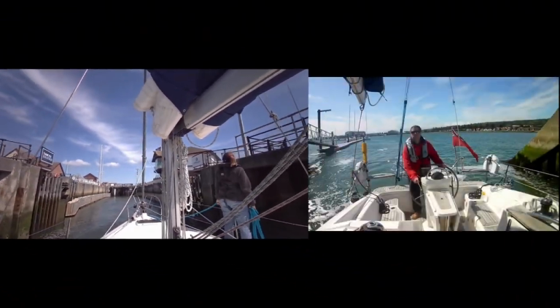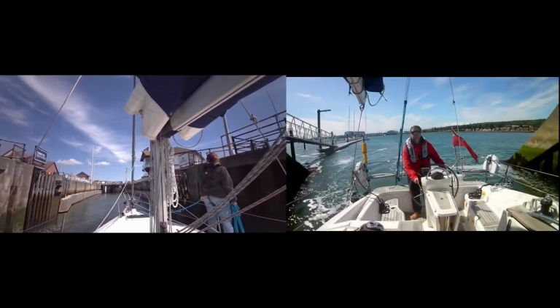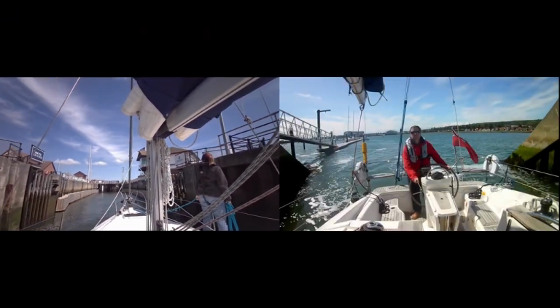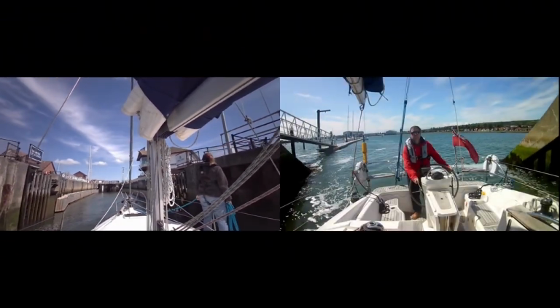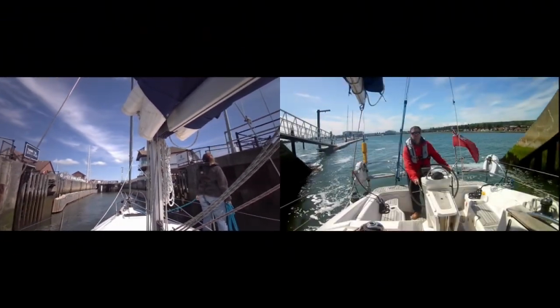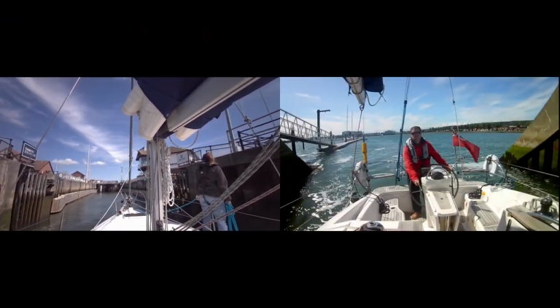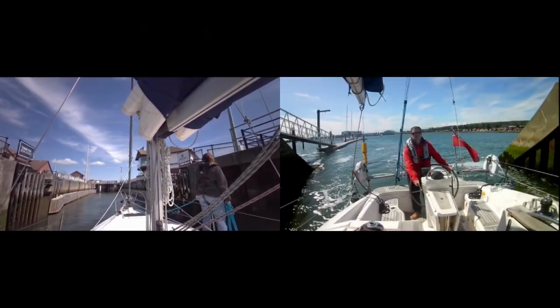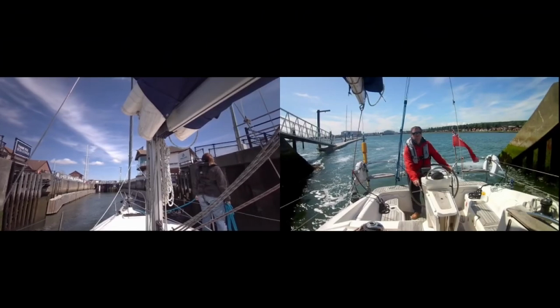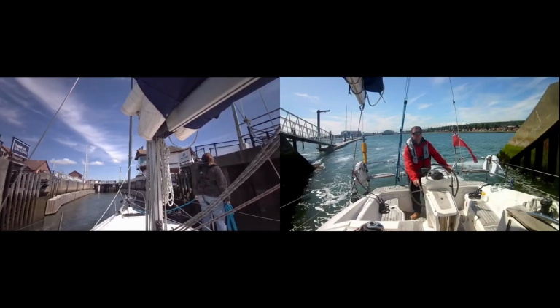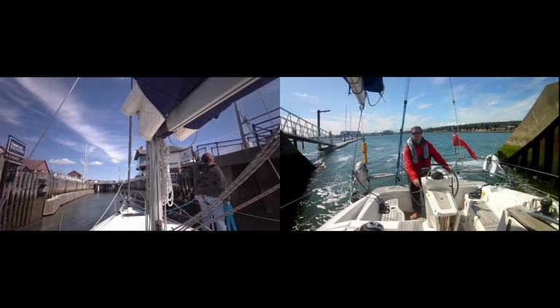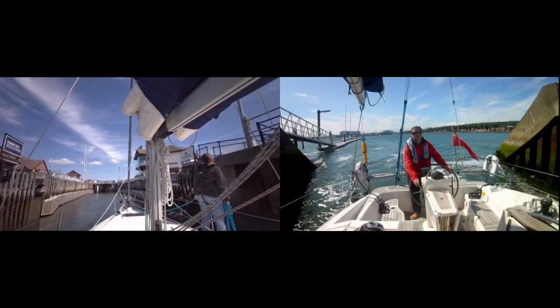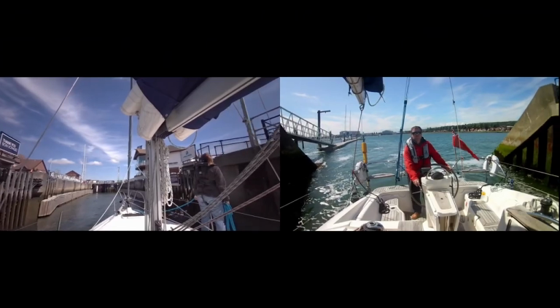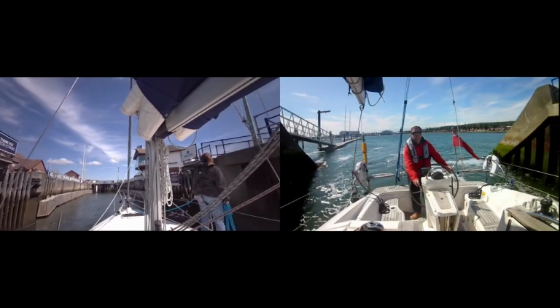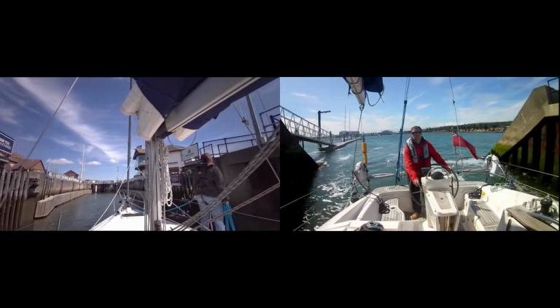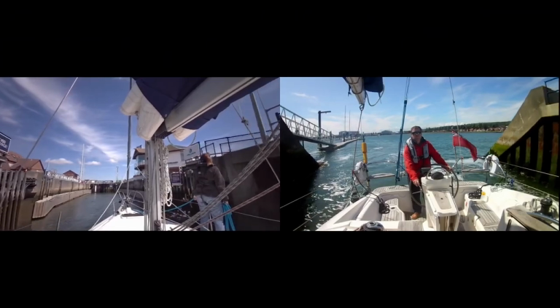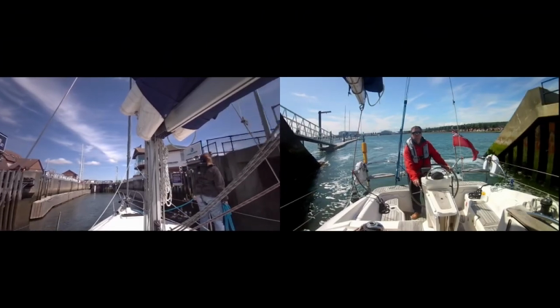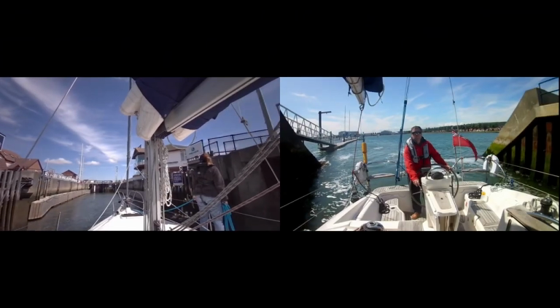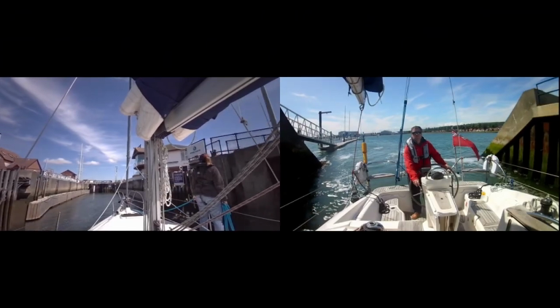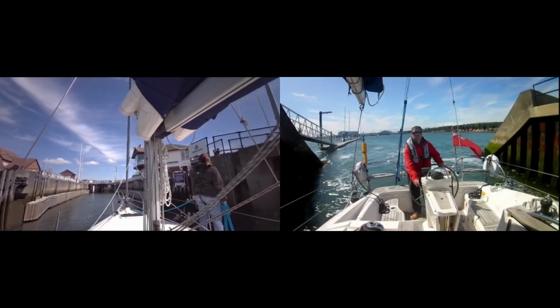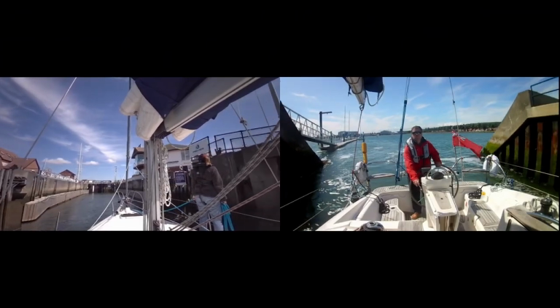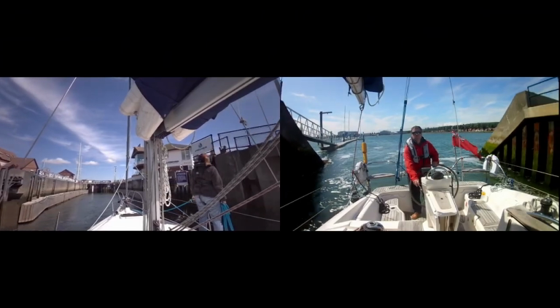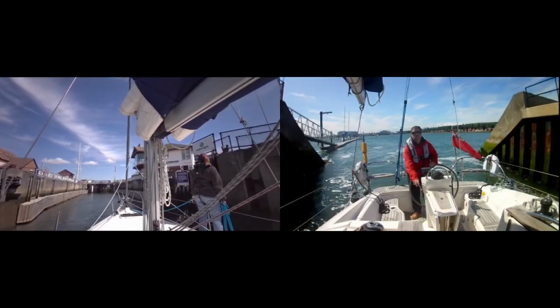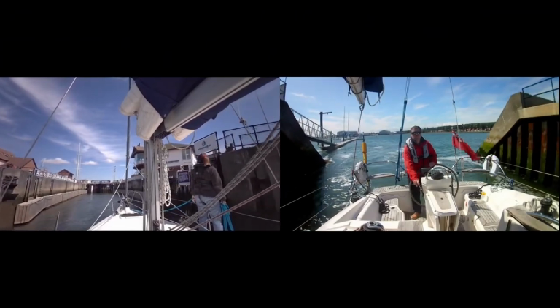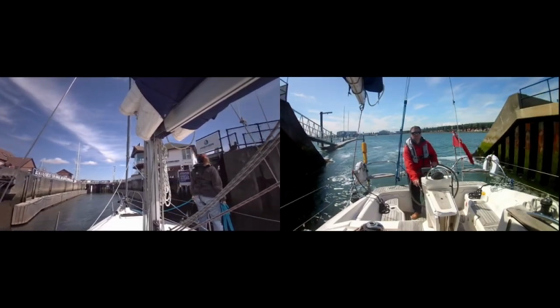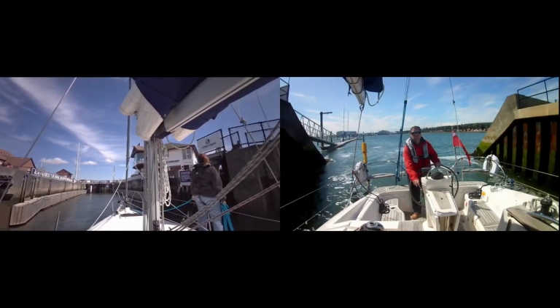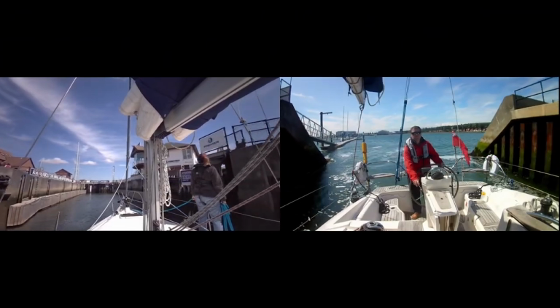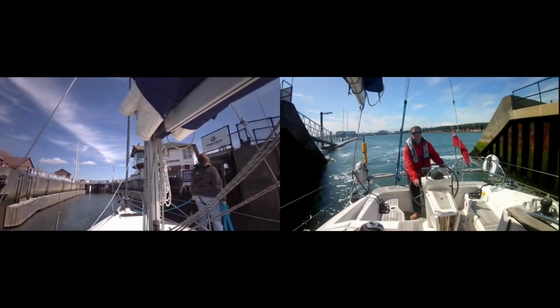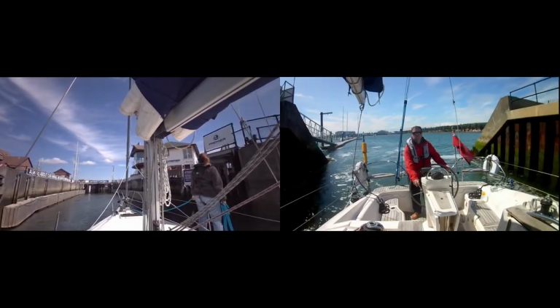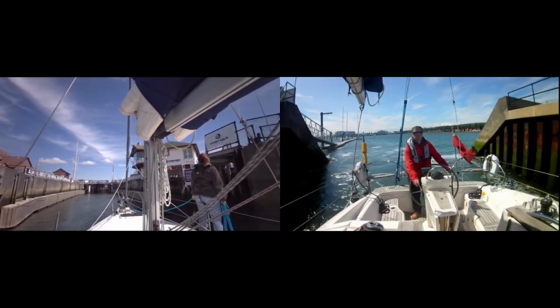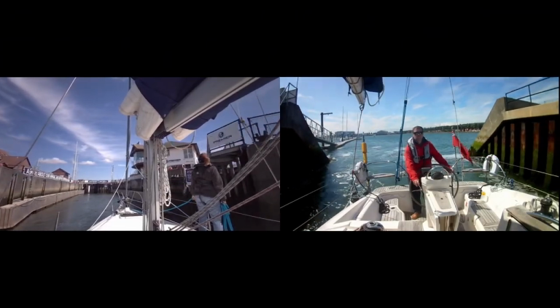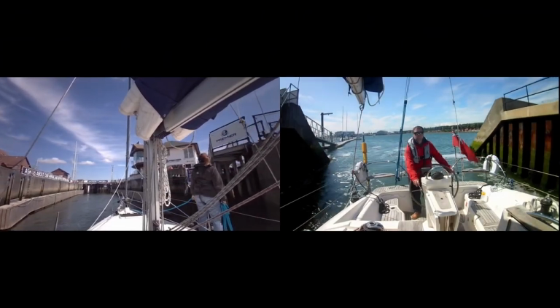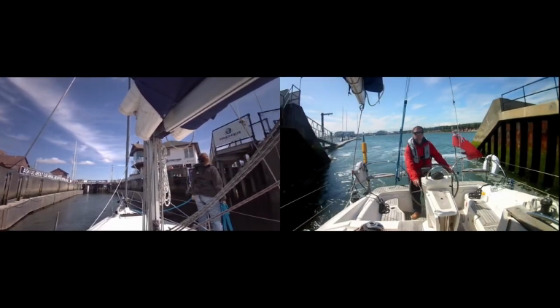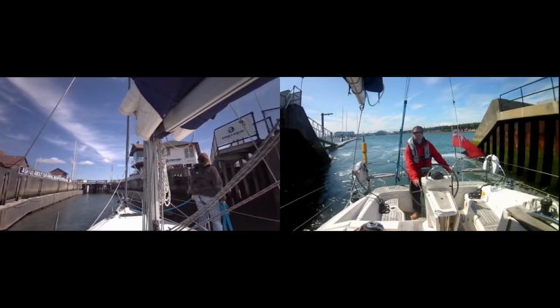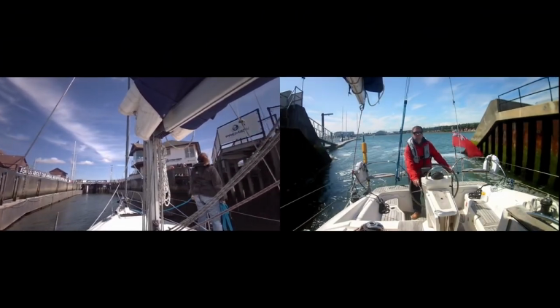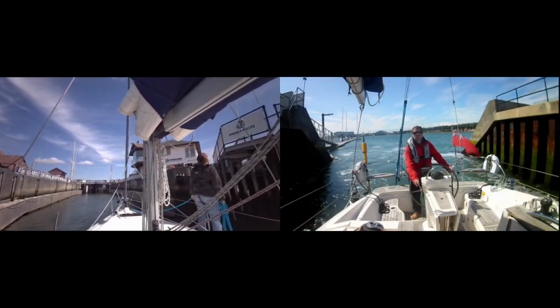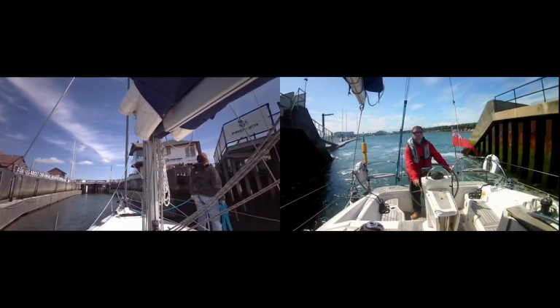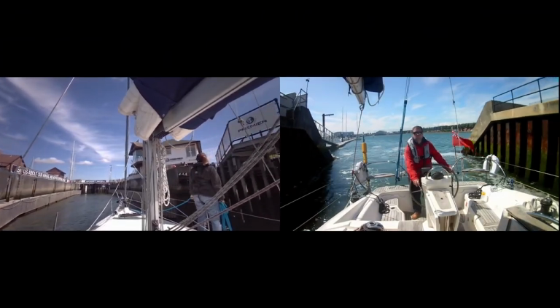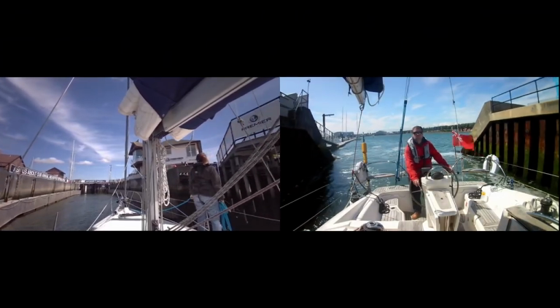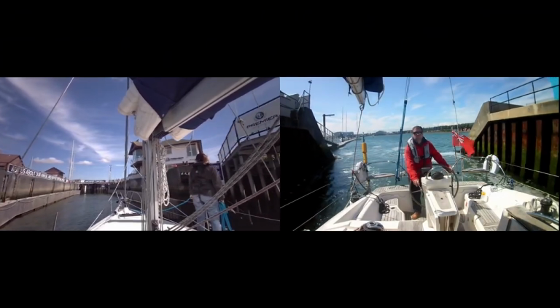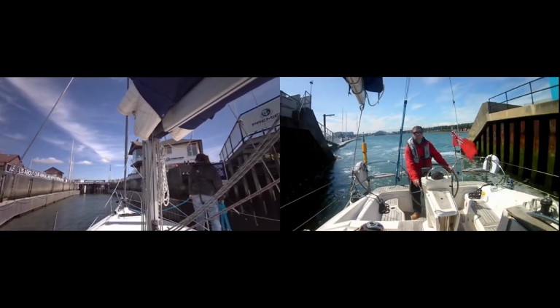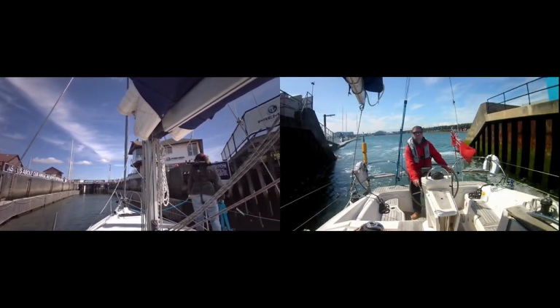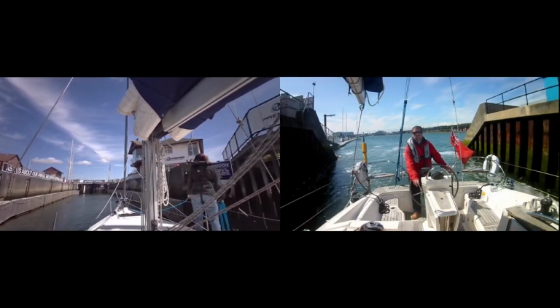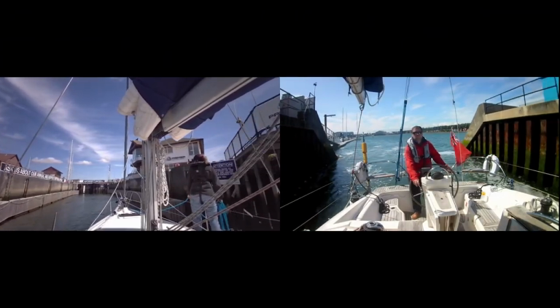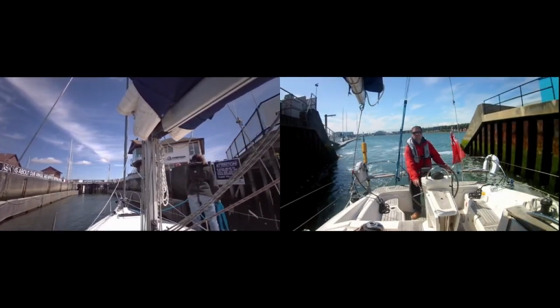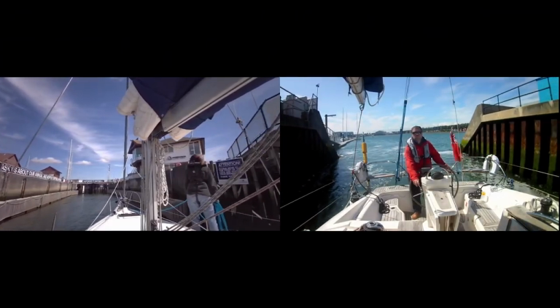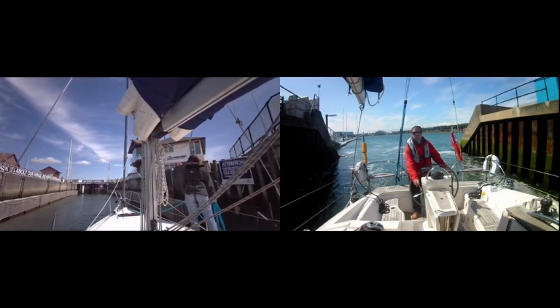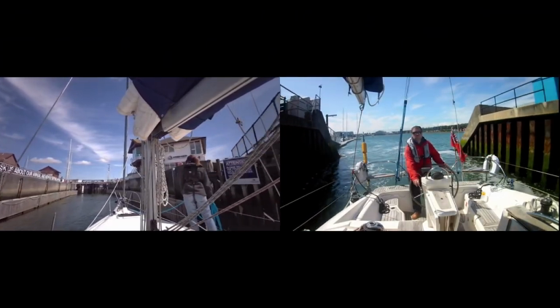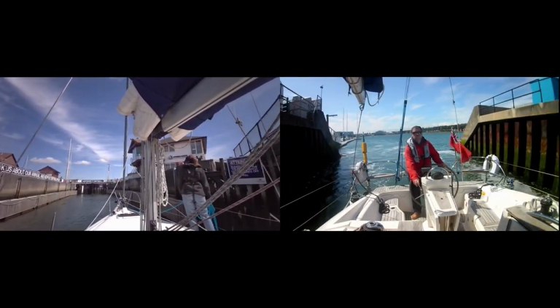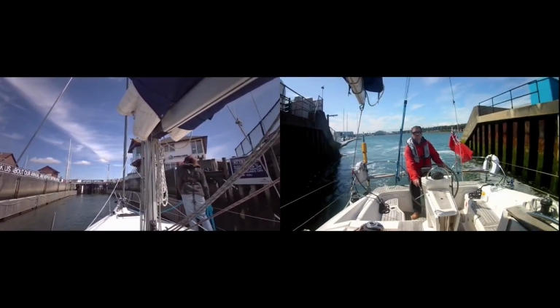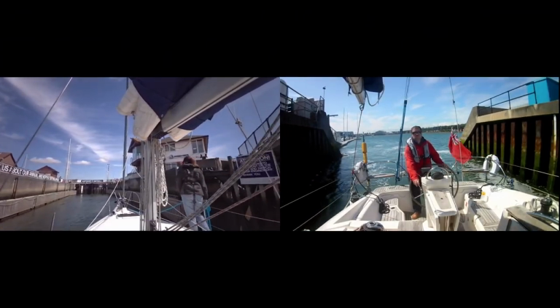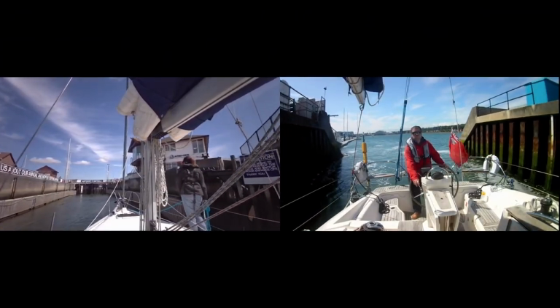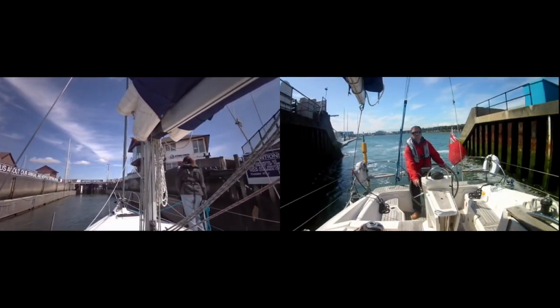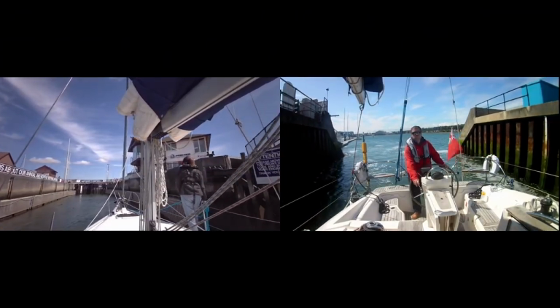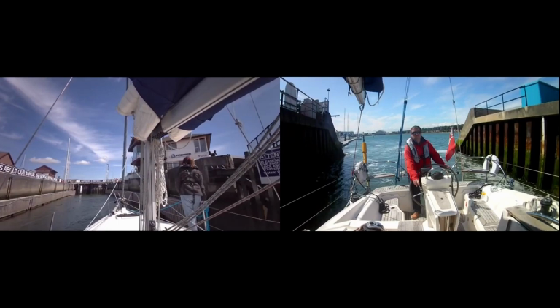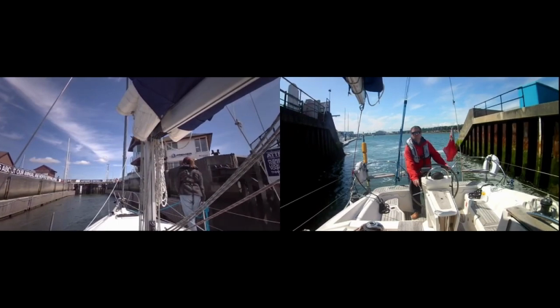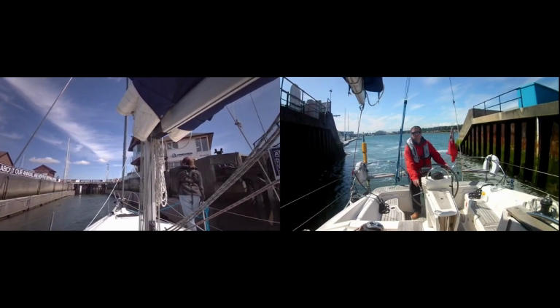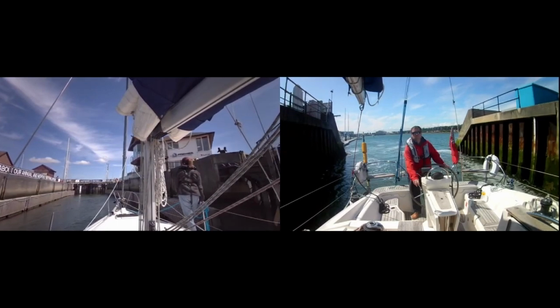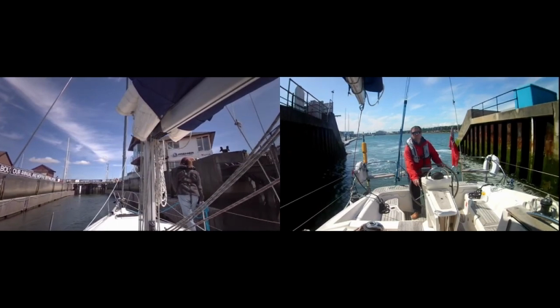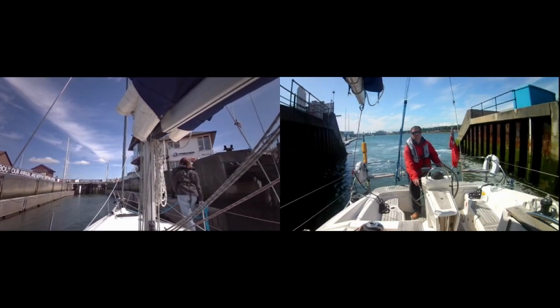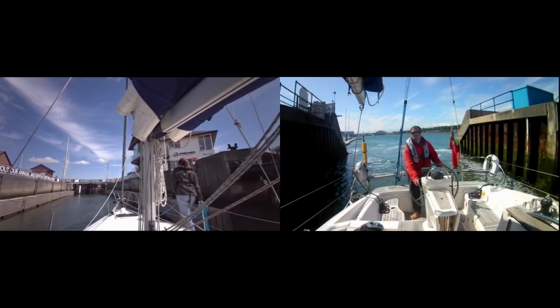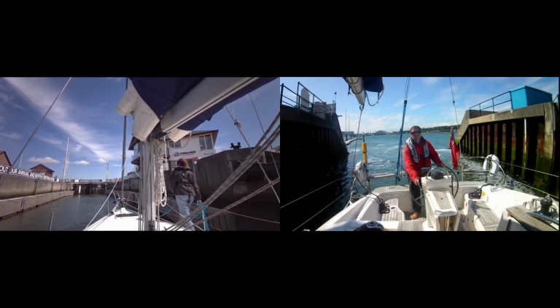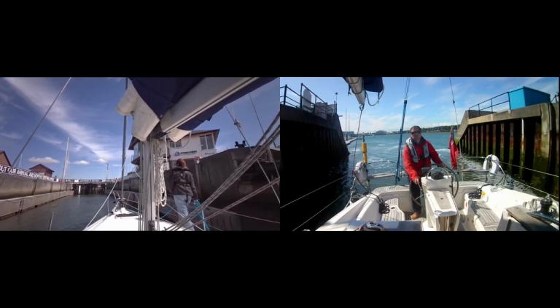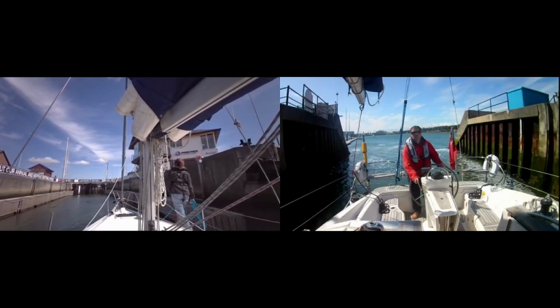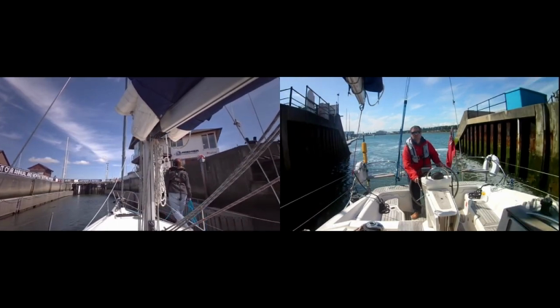In some locks, you have to control the lines yourself as you change level. But in the Port Solent lock, there are floating pontoons that will rise with you, so it's a very easy process.